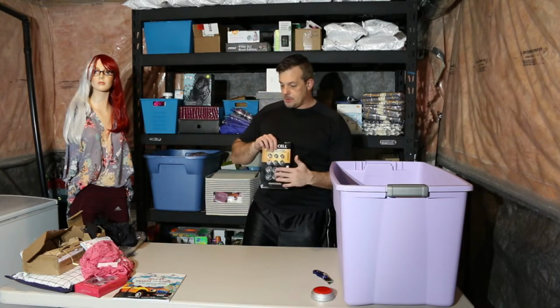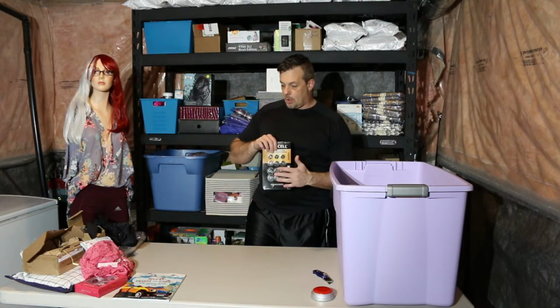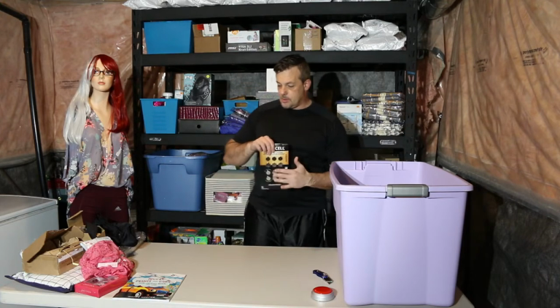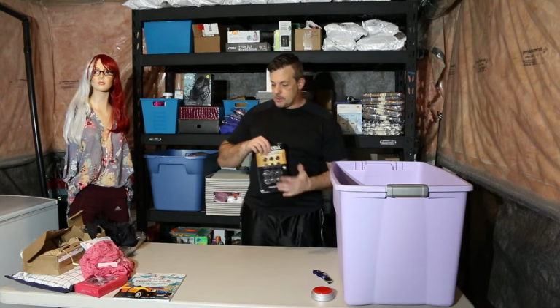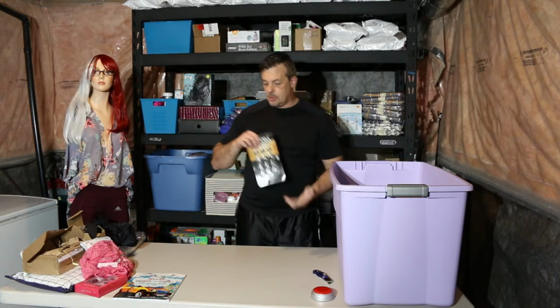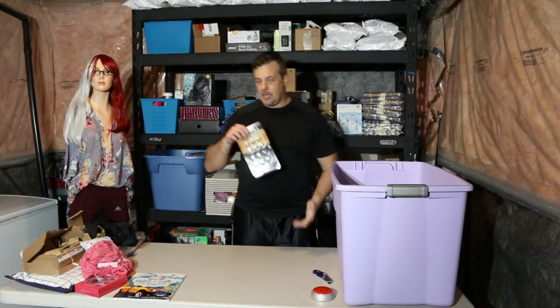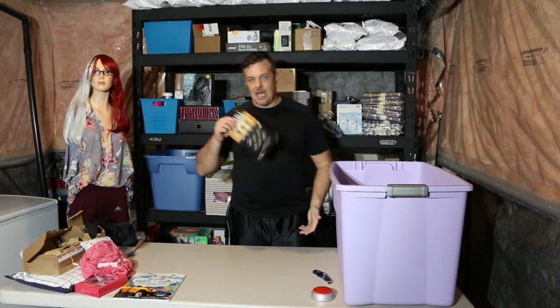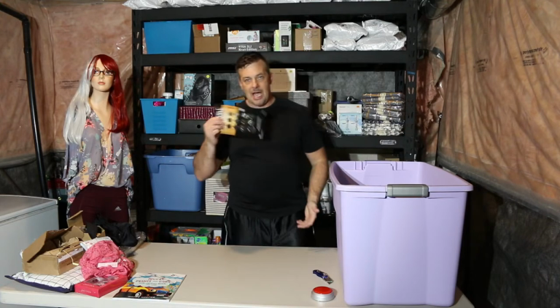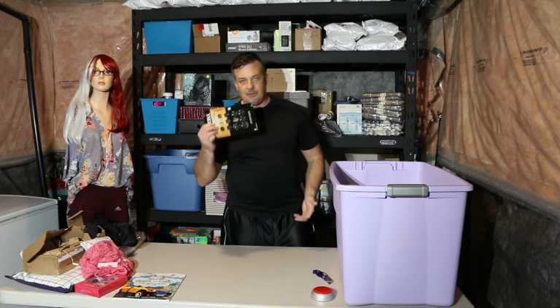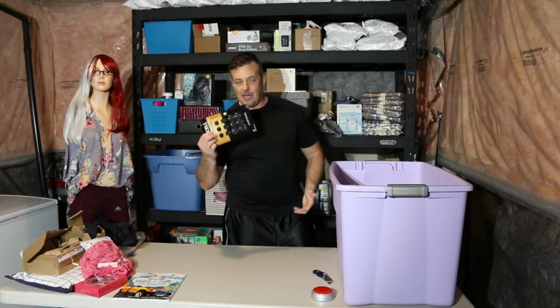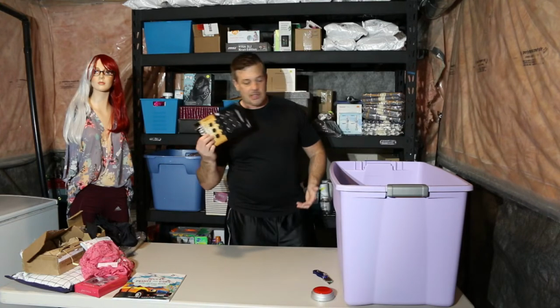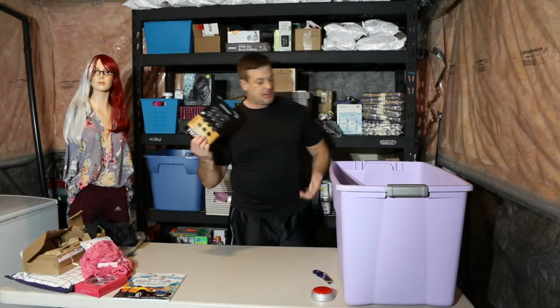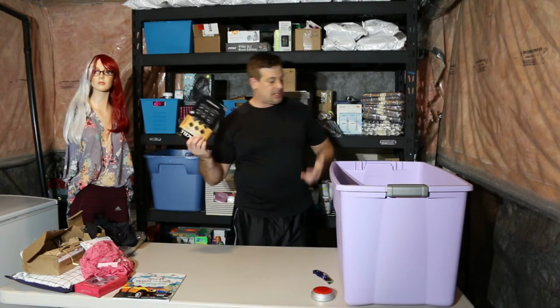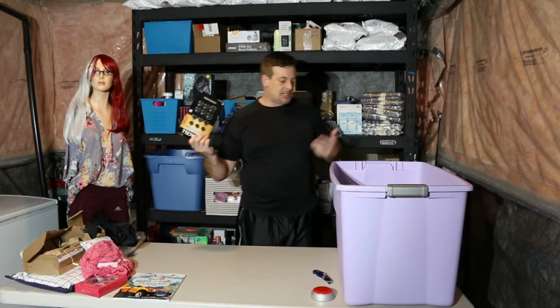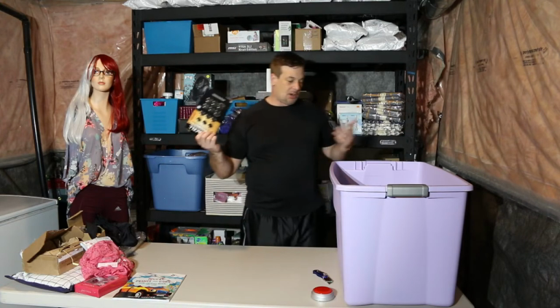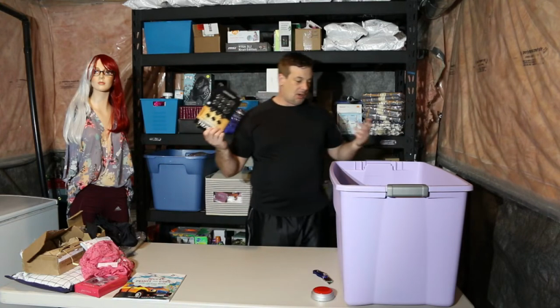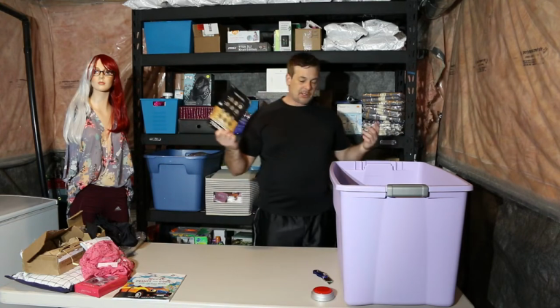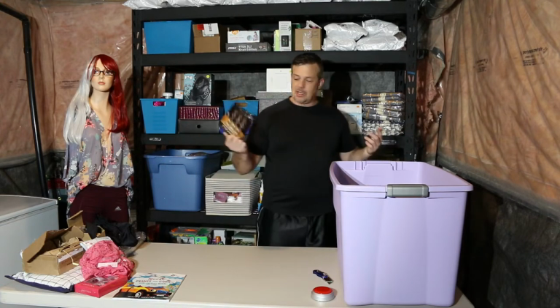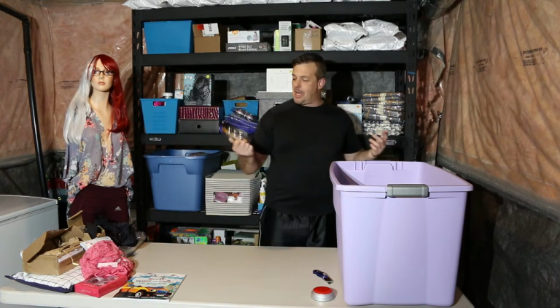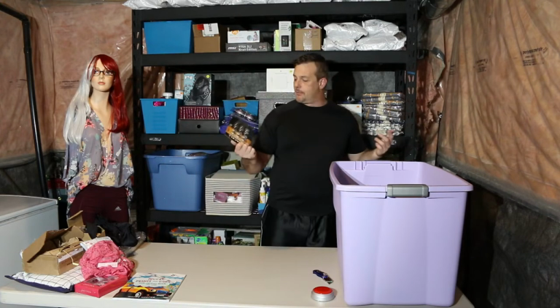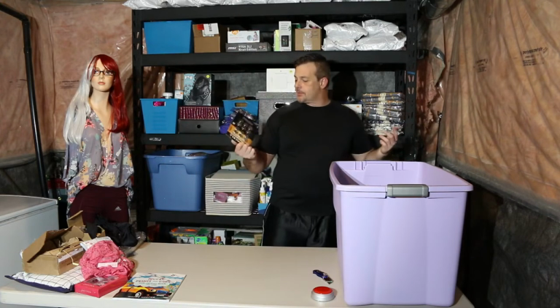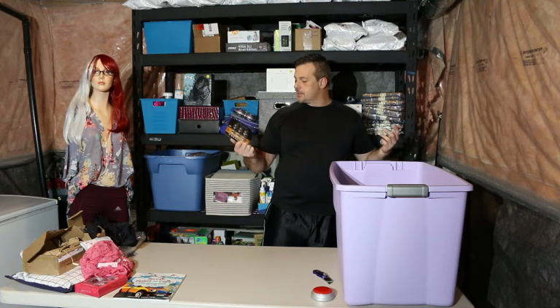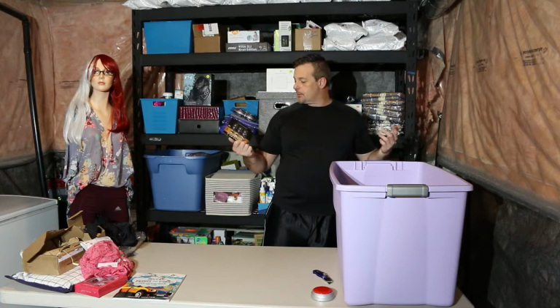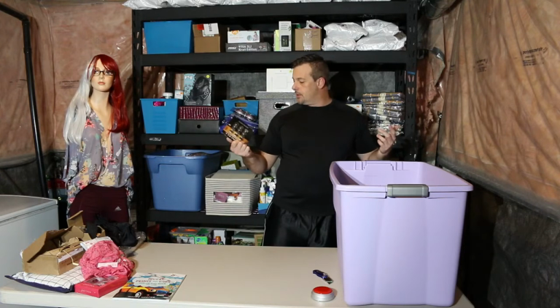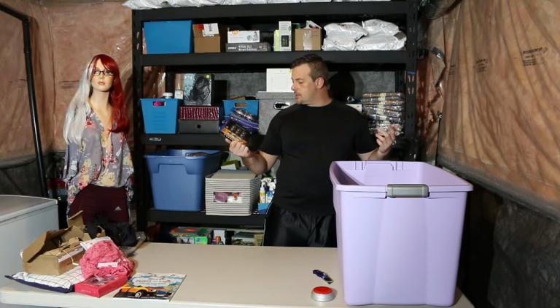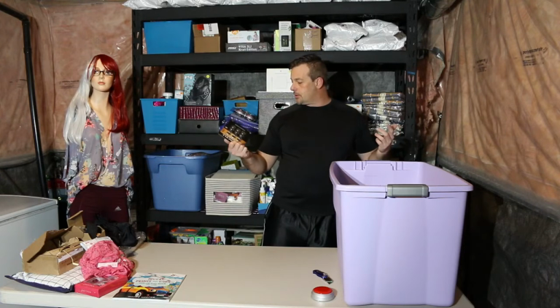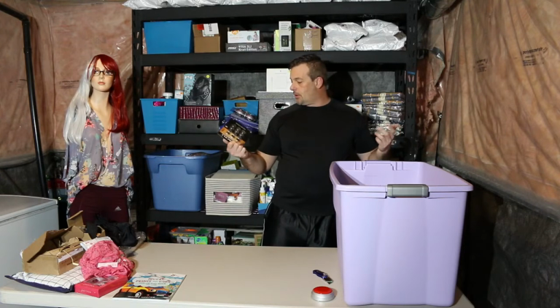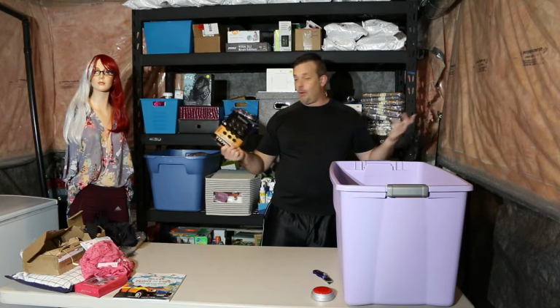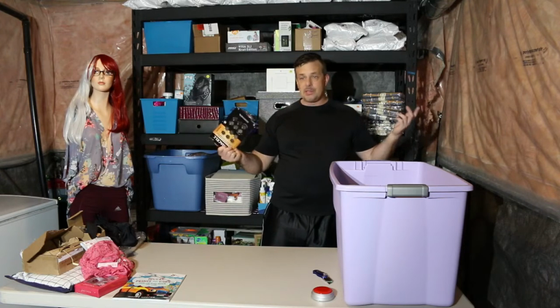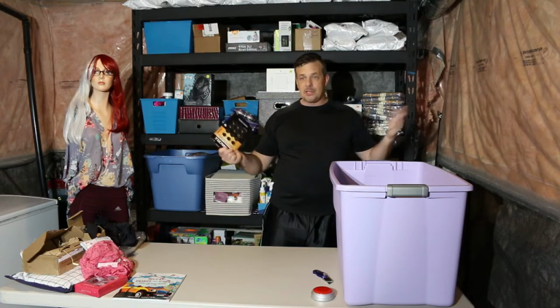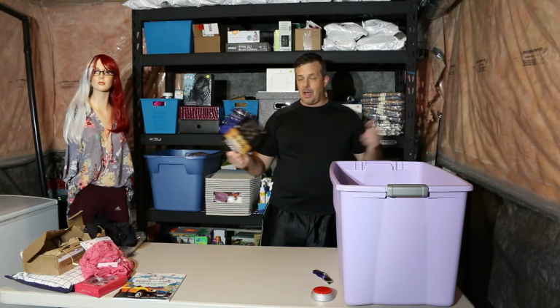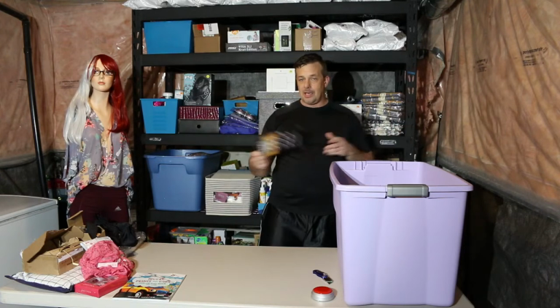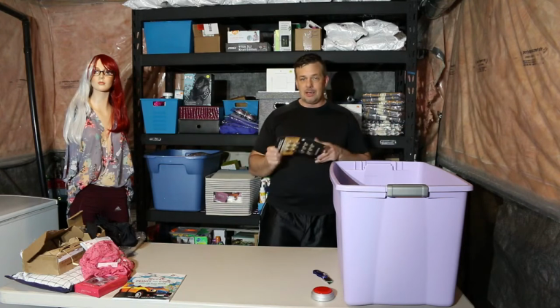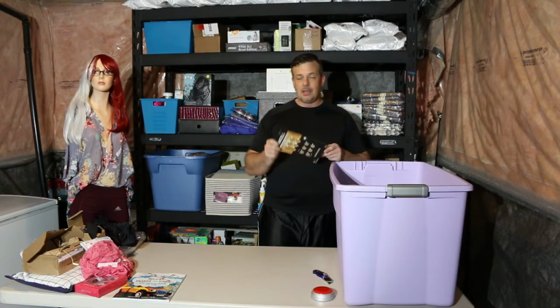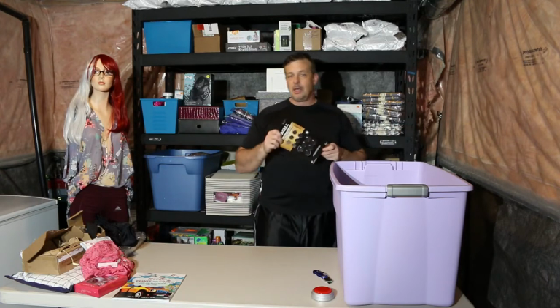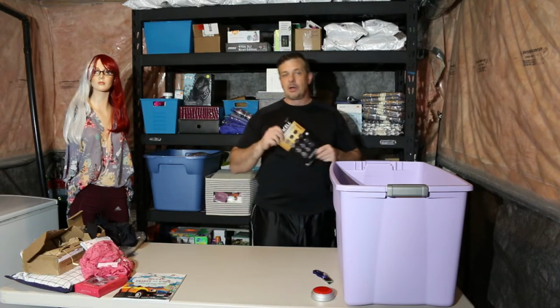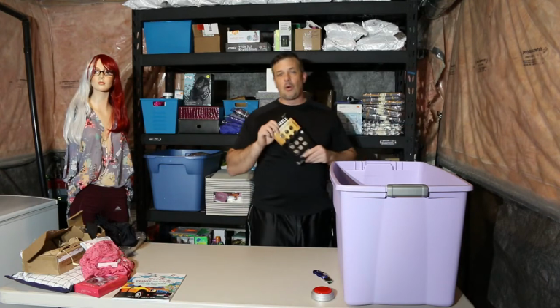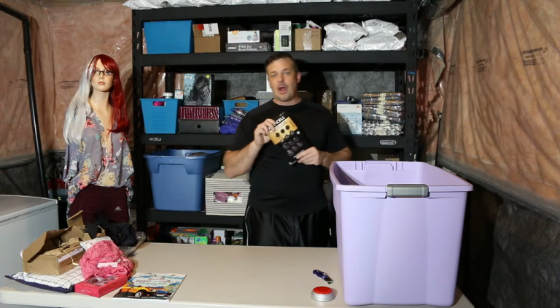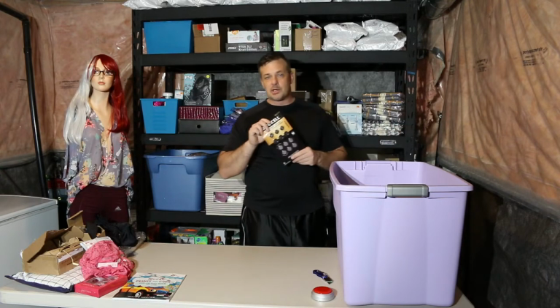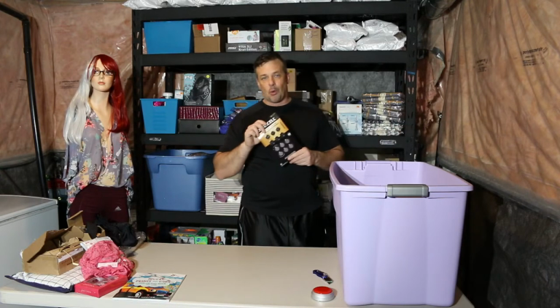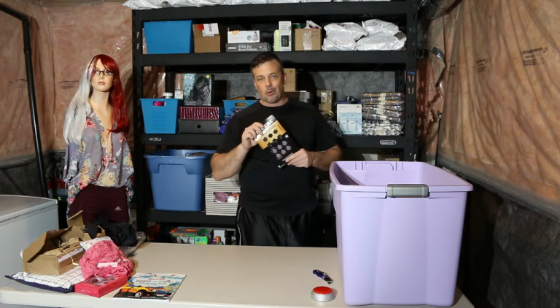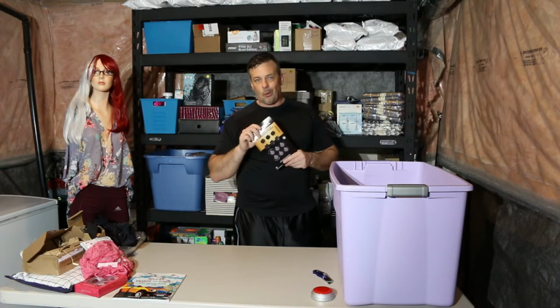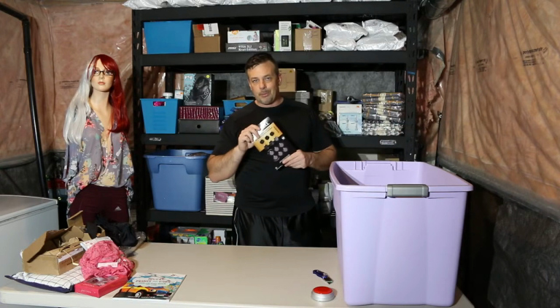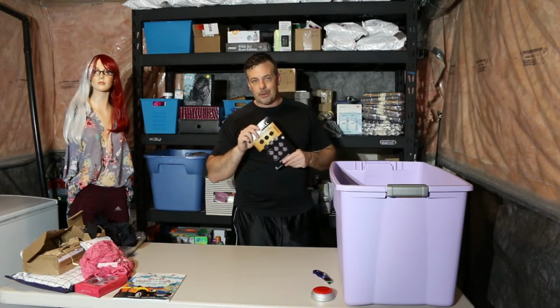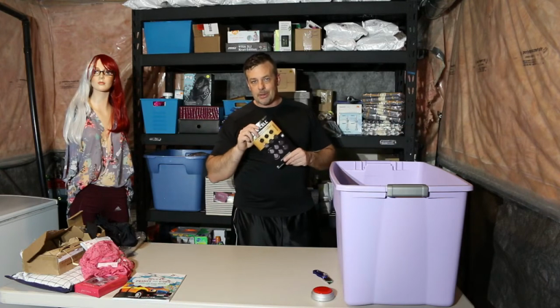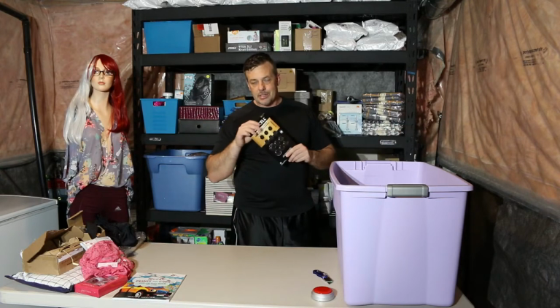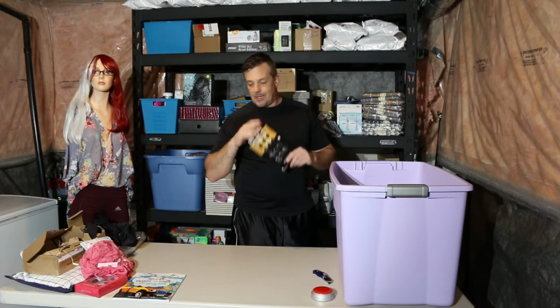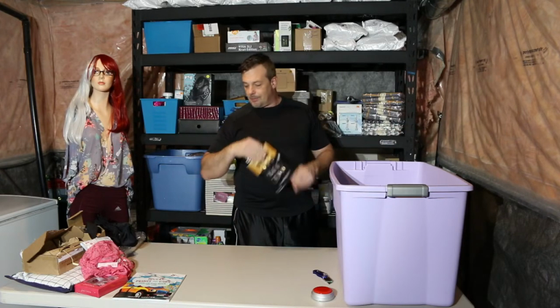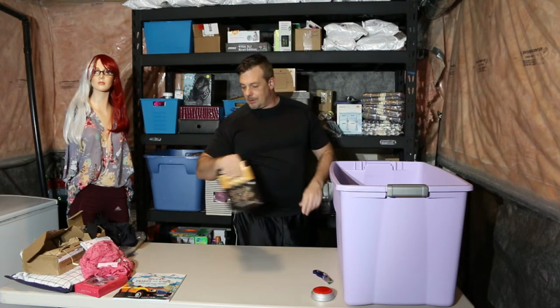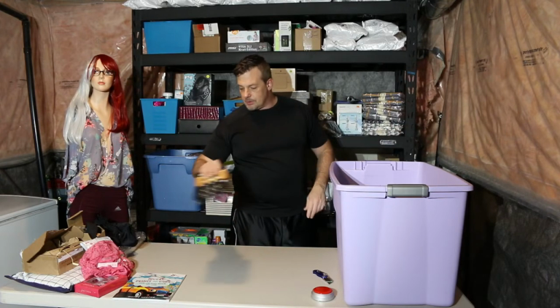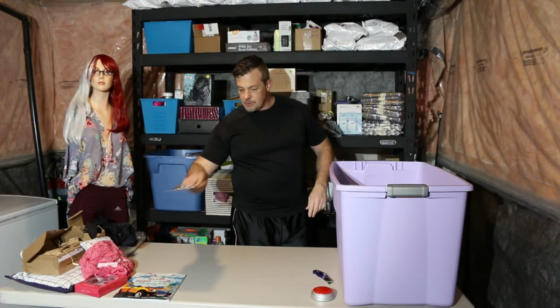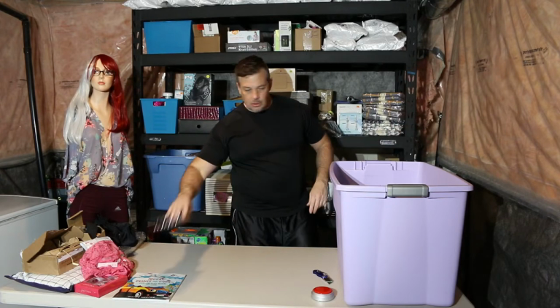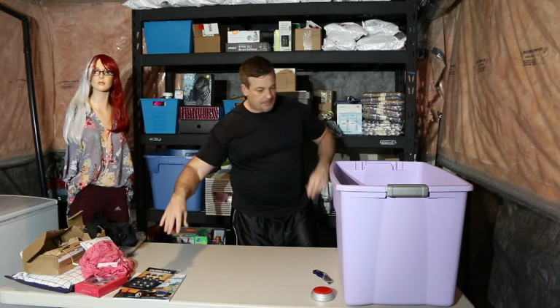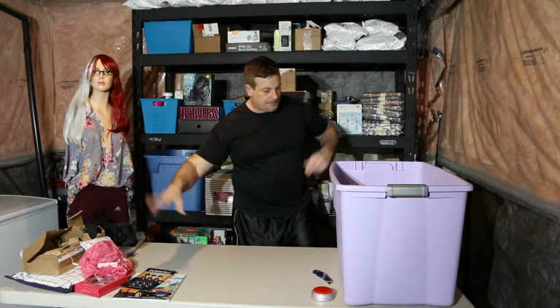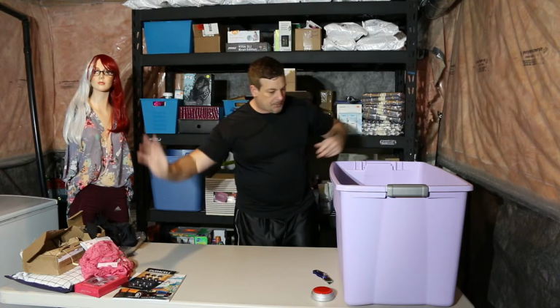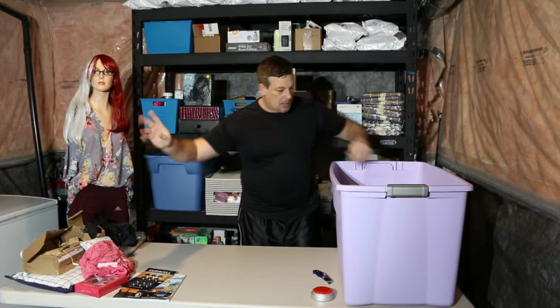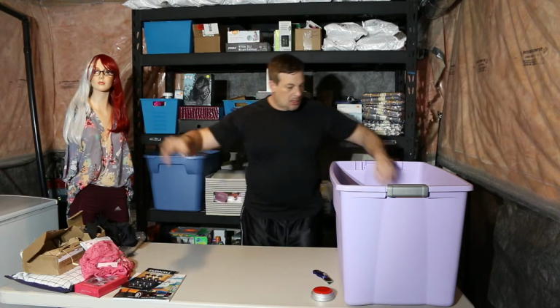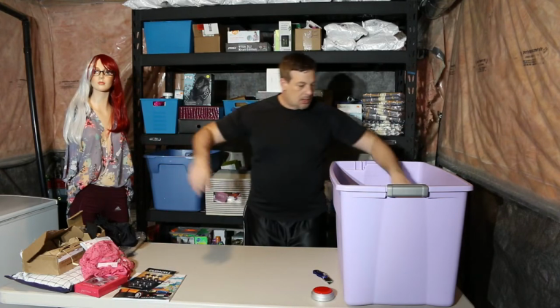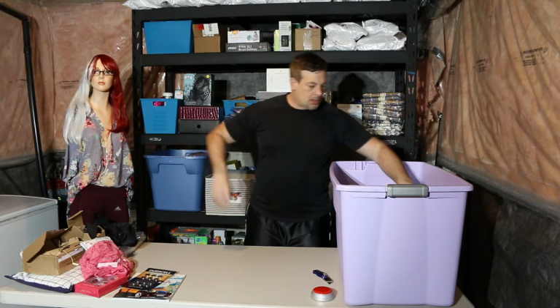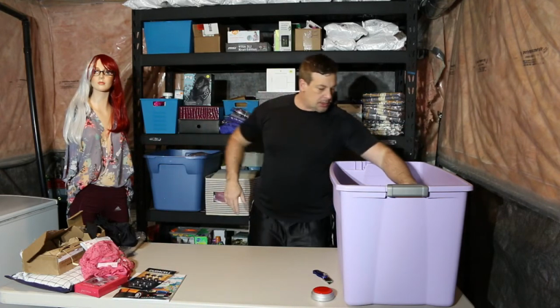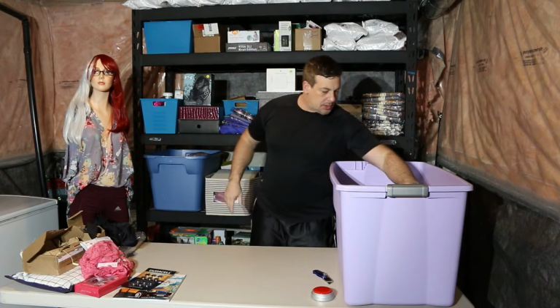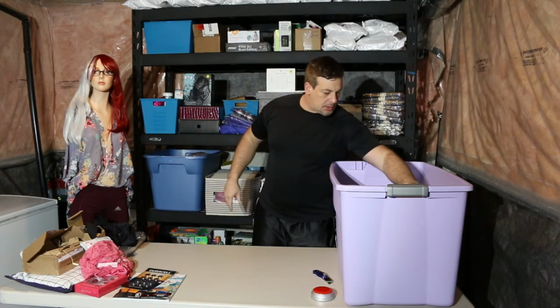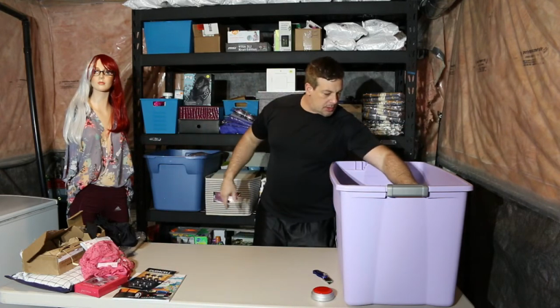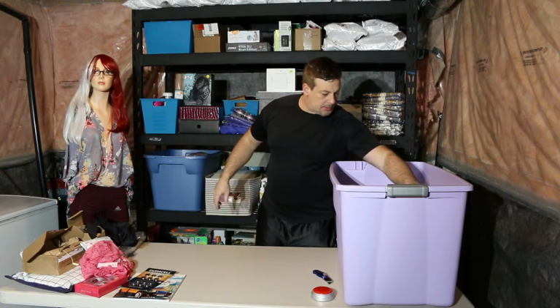Duracell 2032 batteries — always good to have. I use these all the time; for some reason they're always dying in garage door openers and everything. Good, good, good.